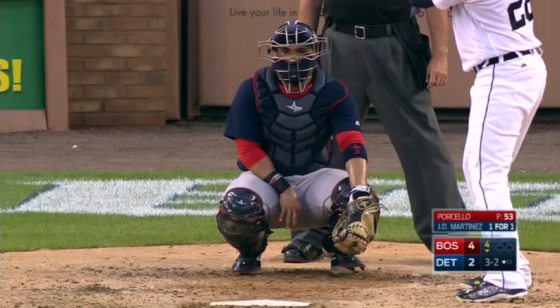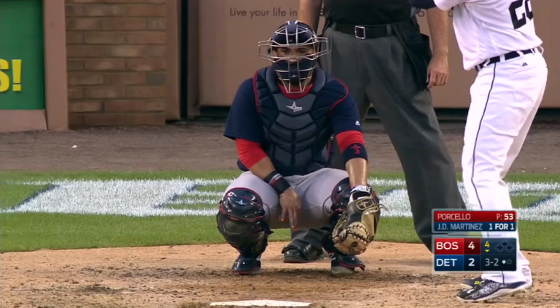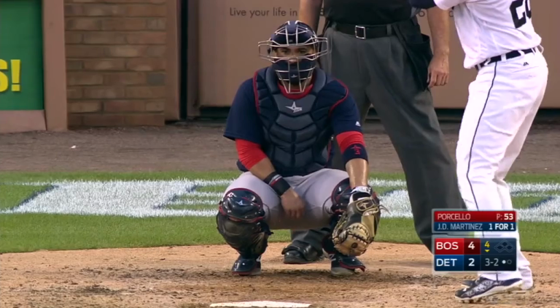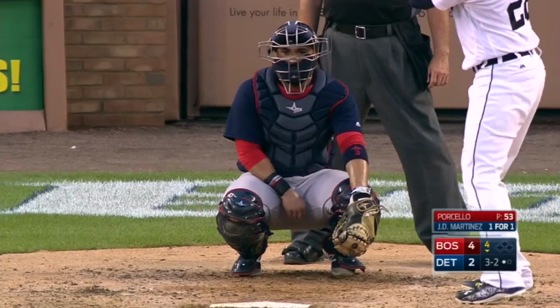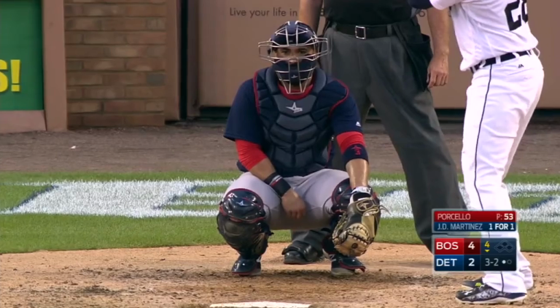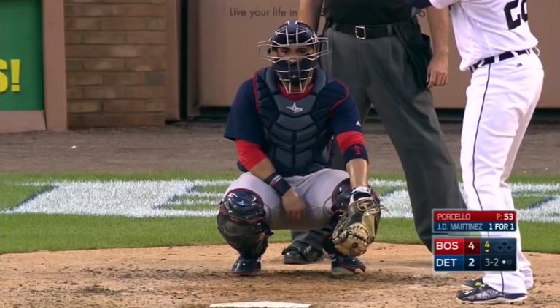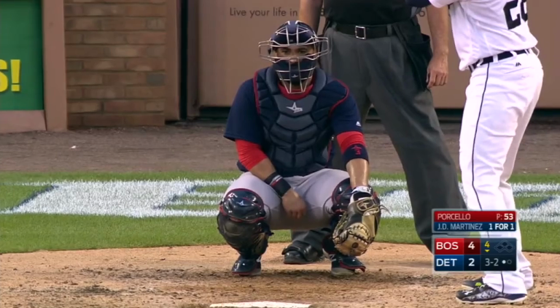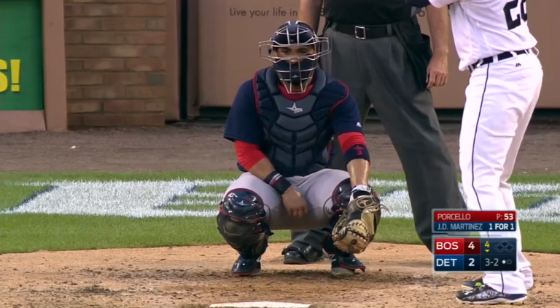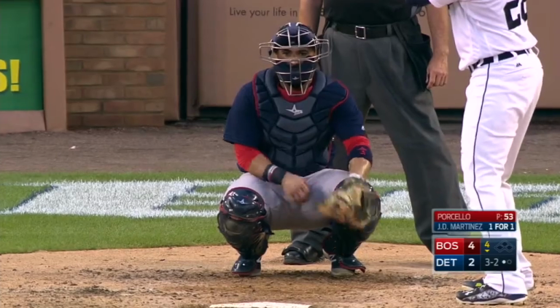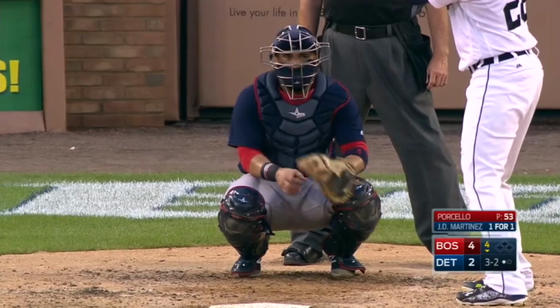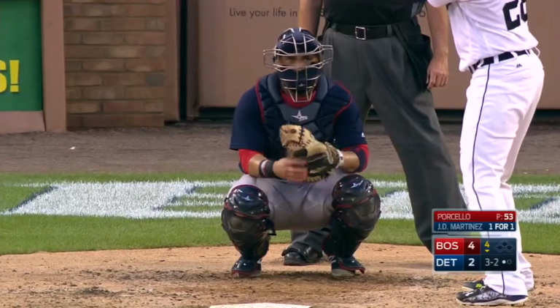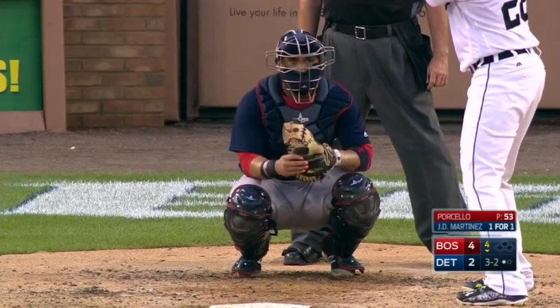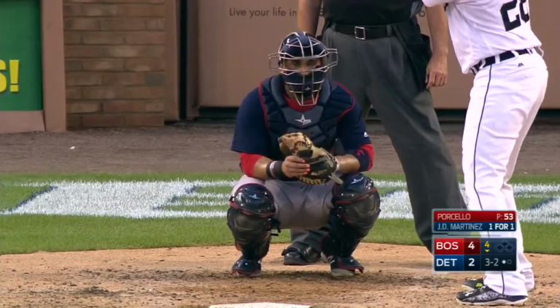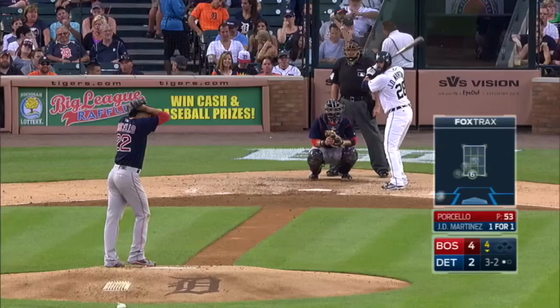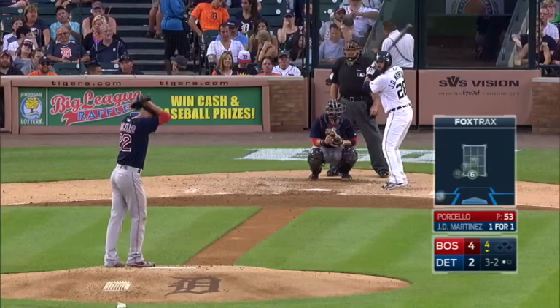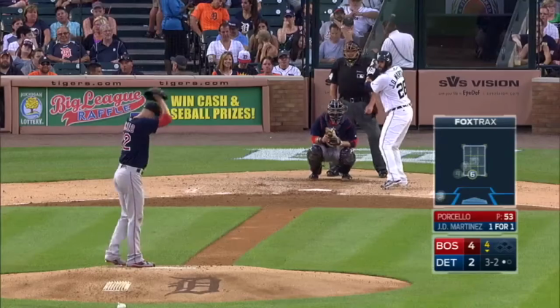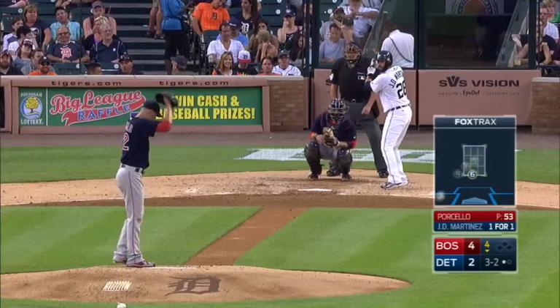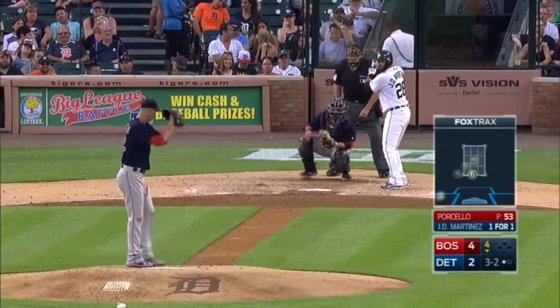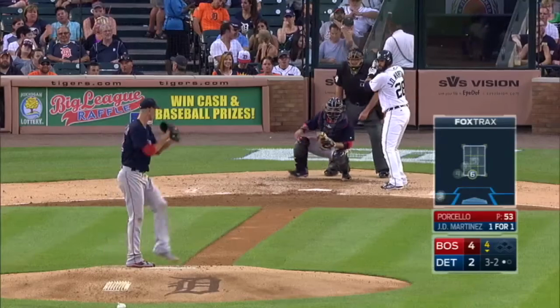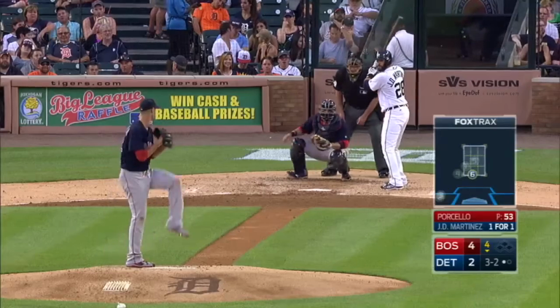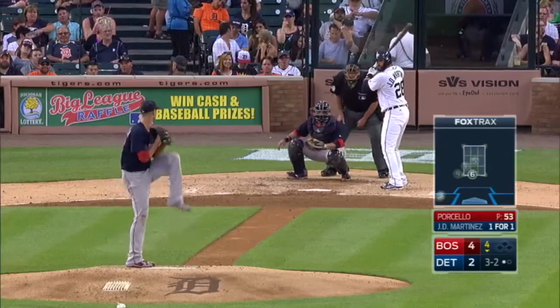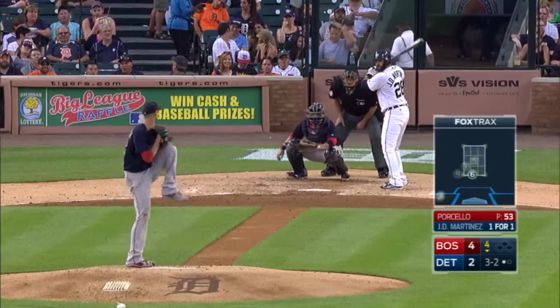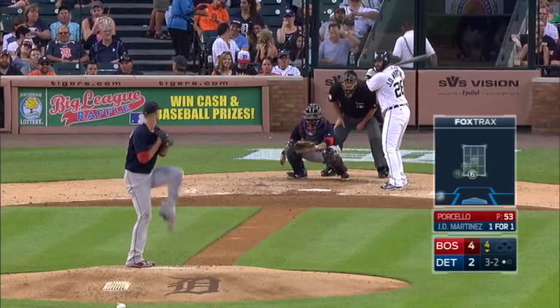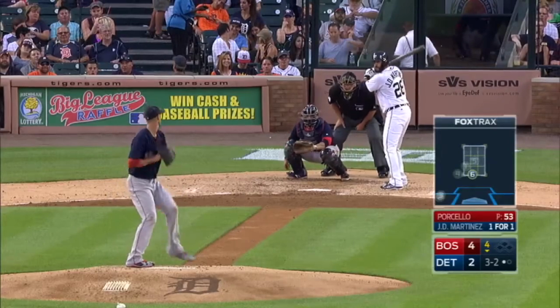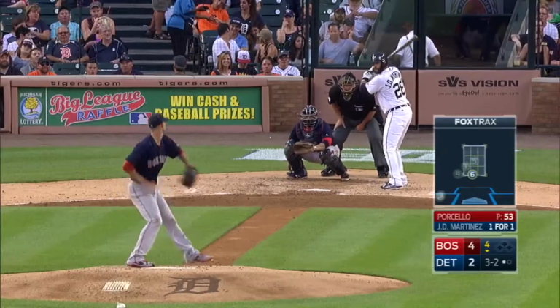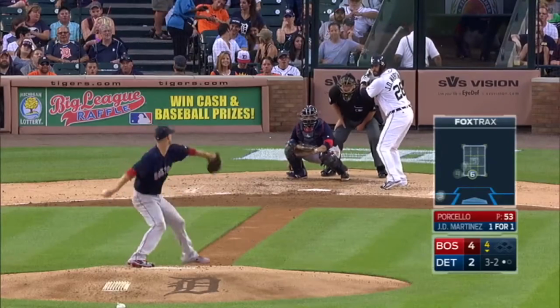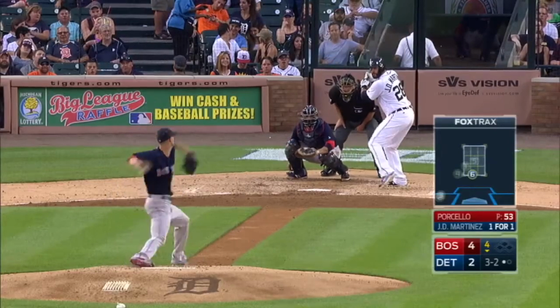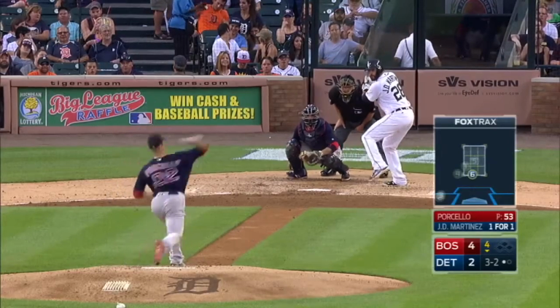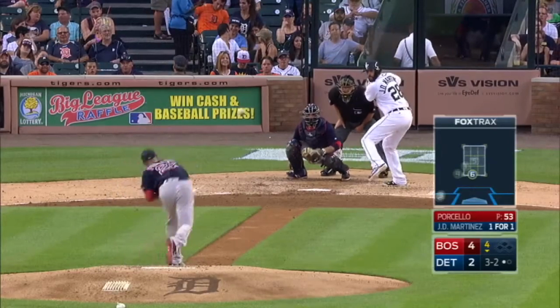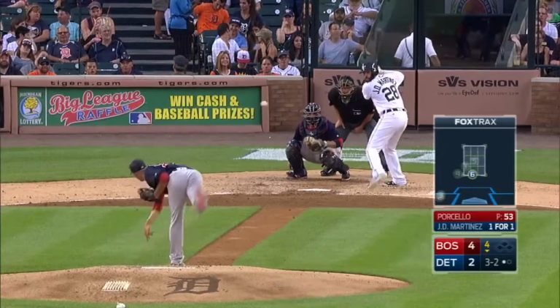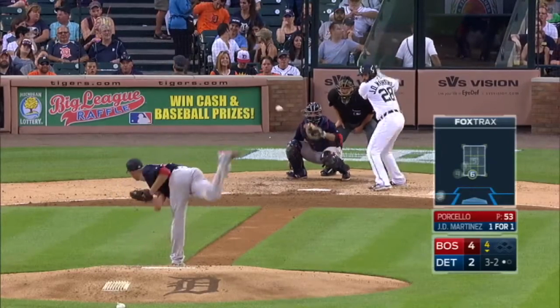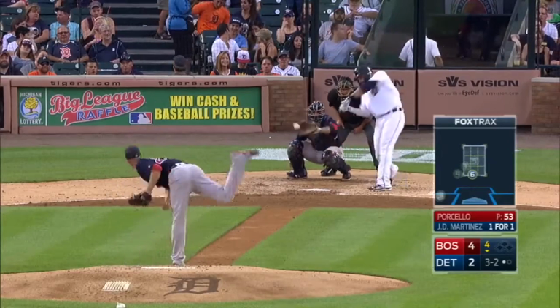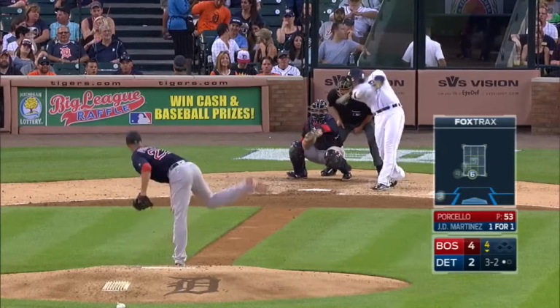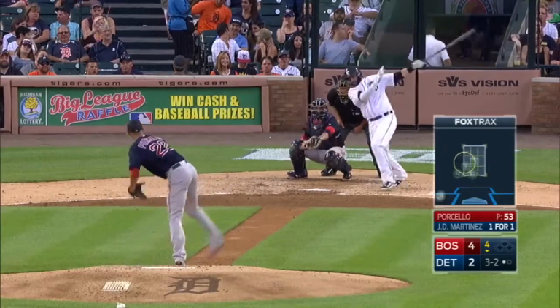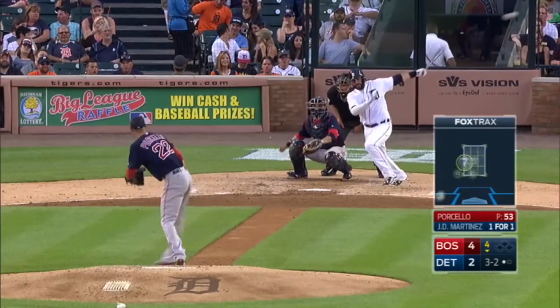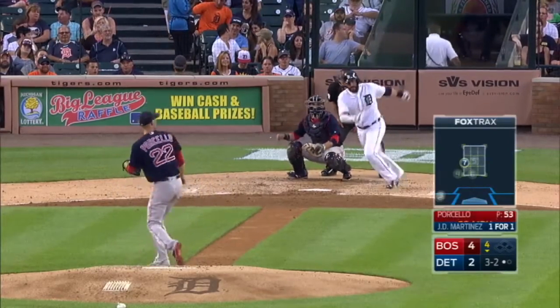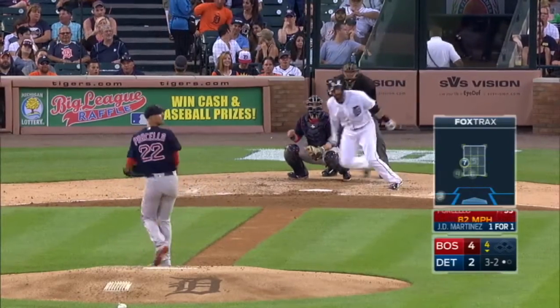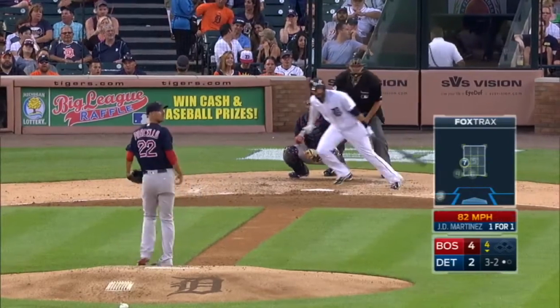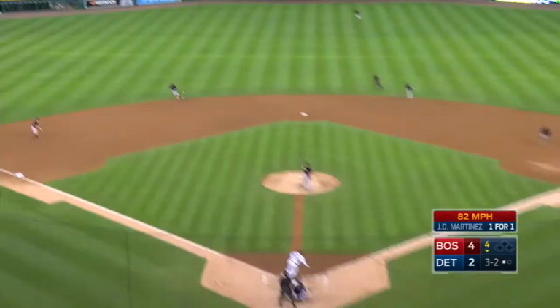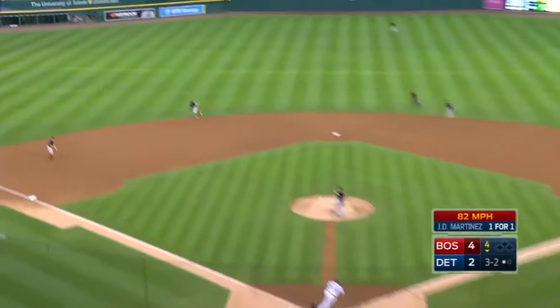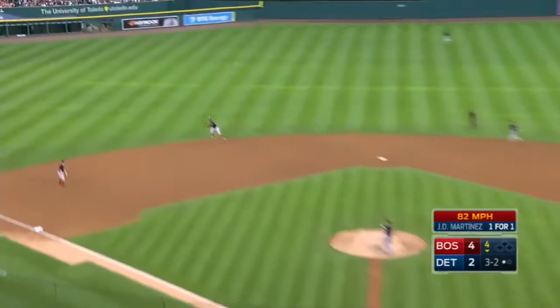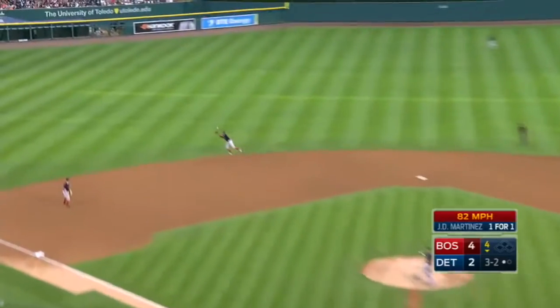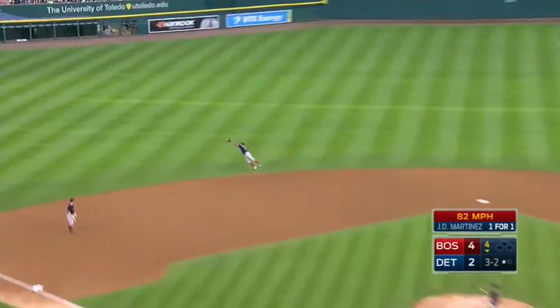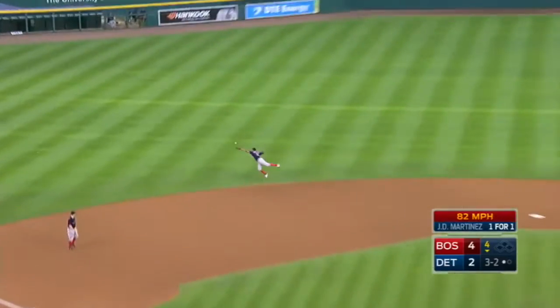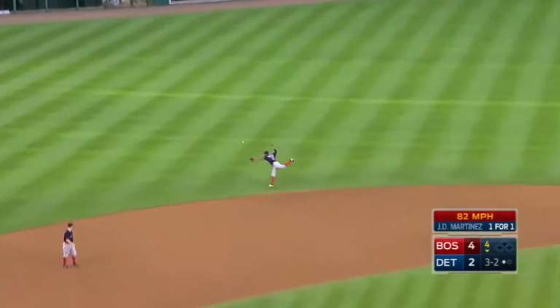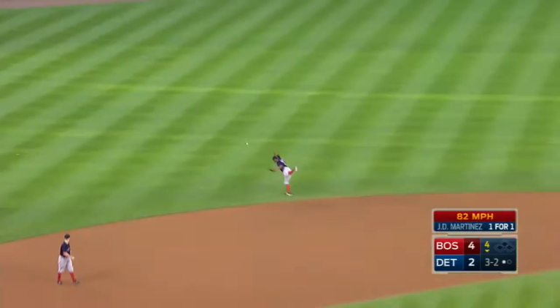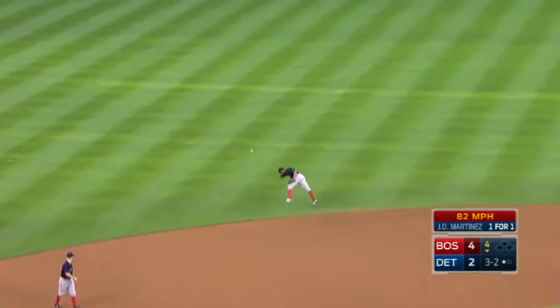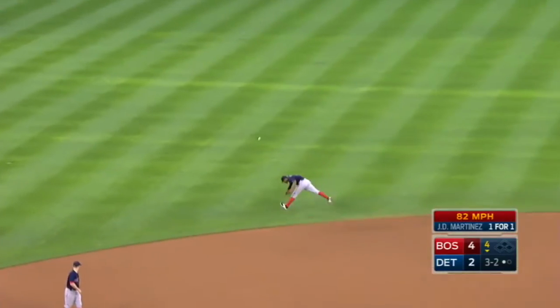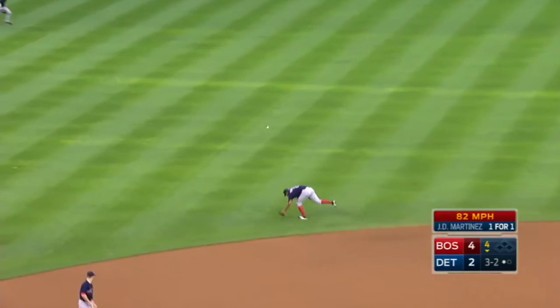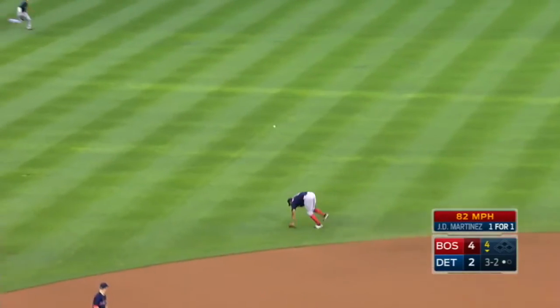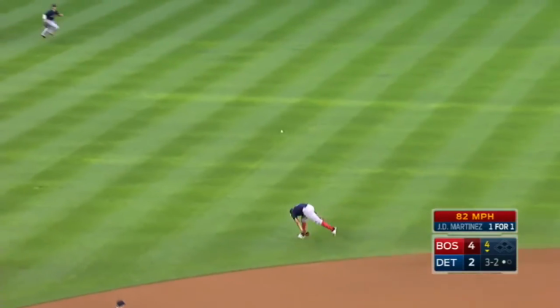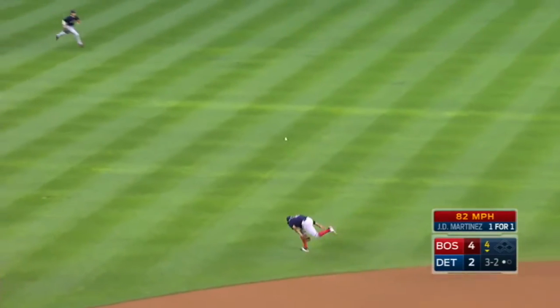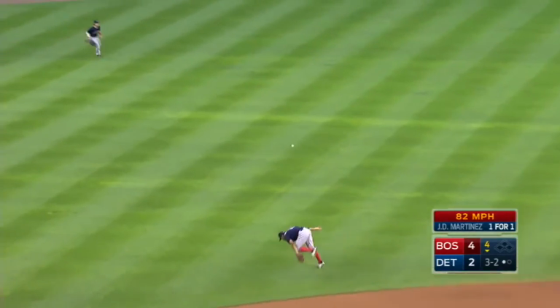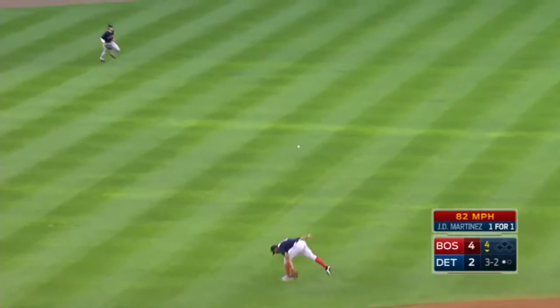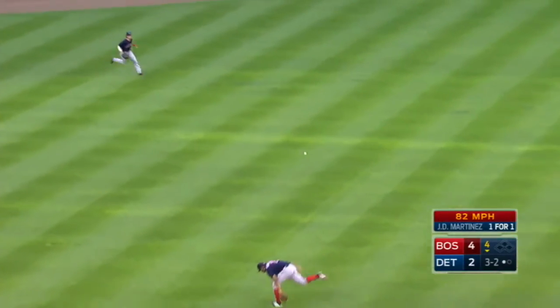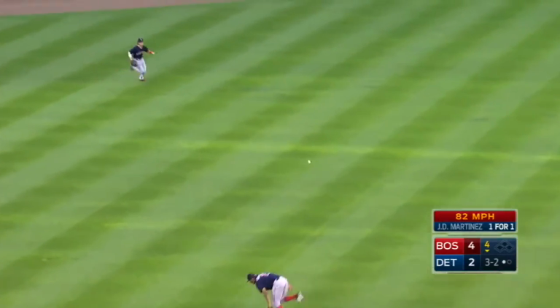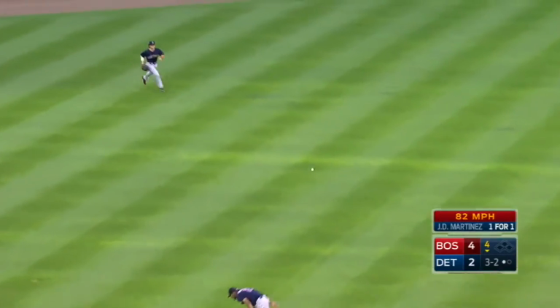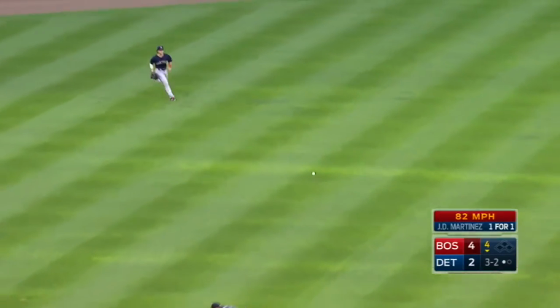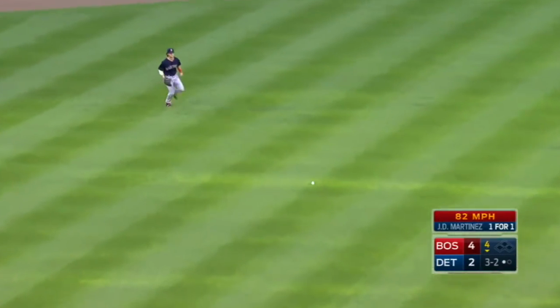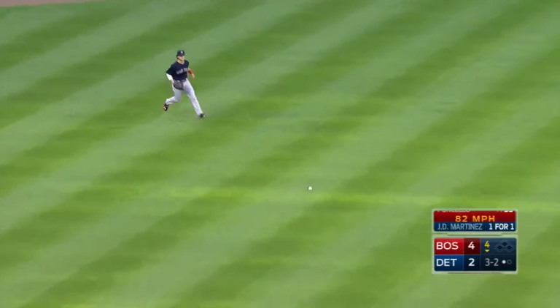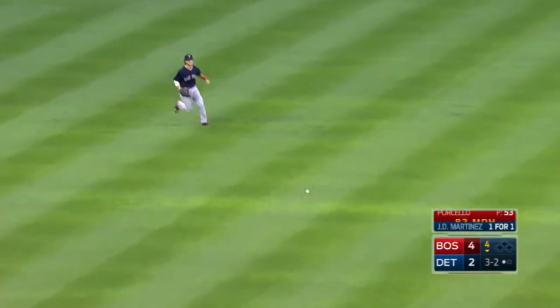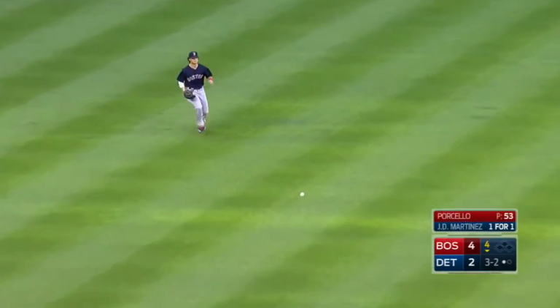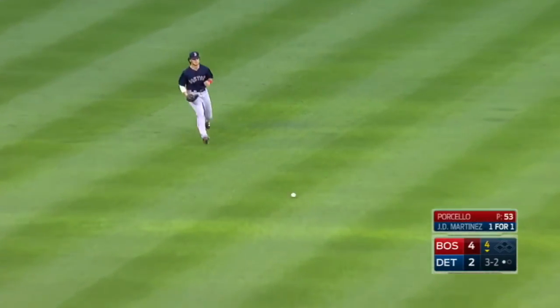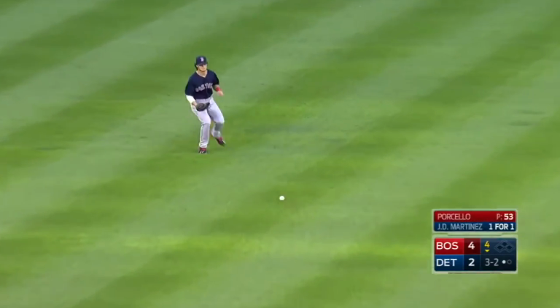That's the kind of path you have to take against sinker ballers, and he barreled him up nicely. And a line drive base hit out of the reach of Bogart.